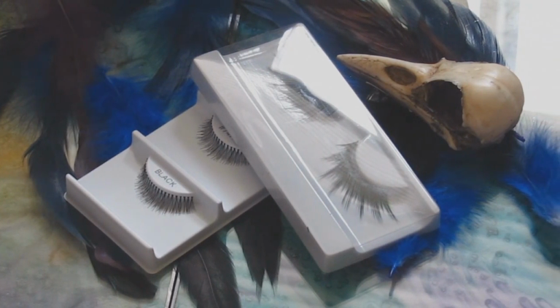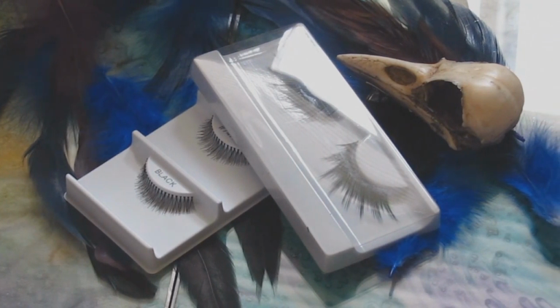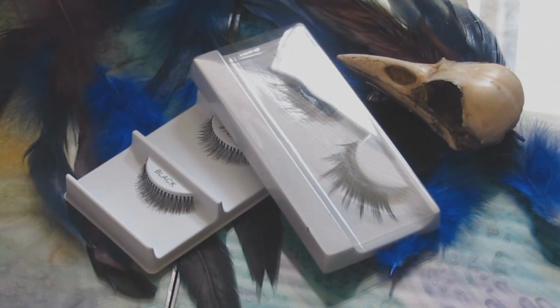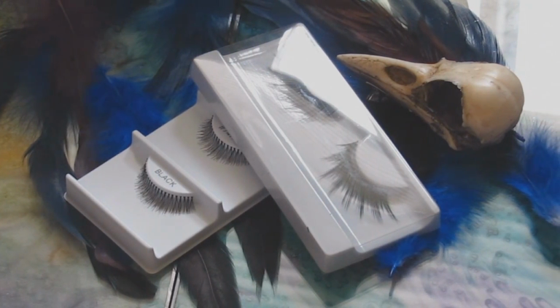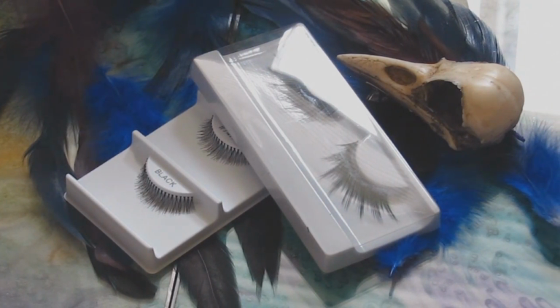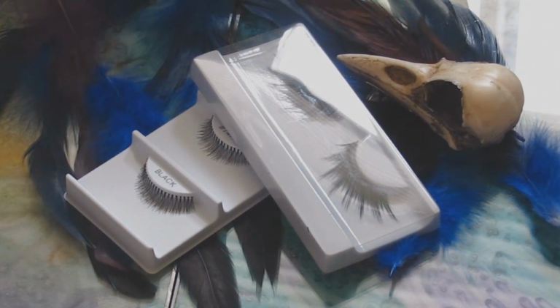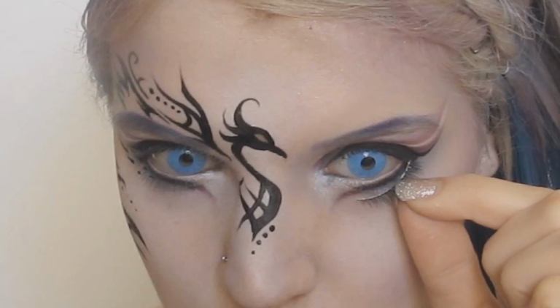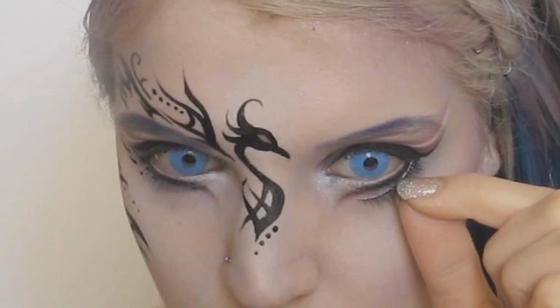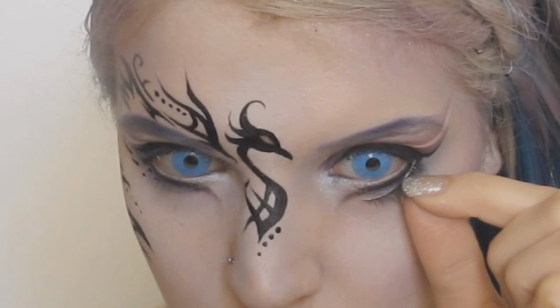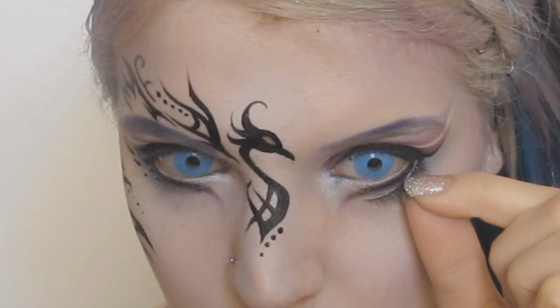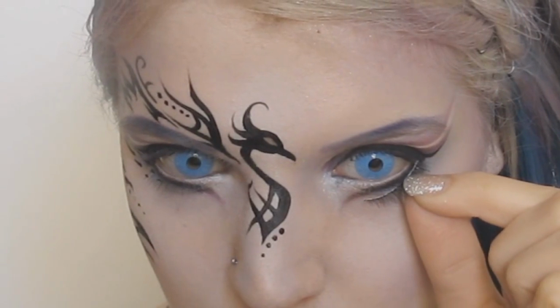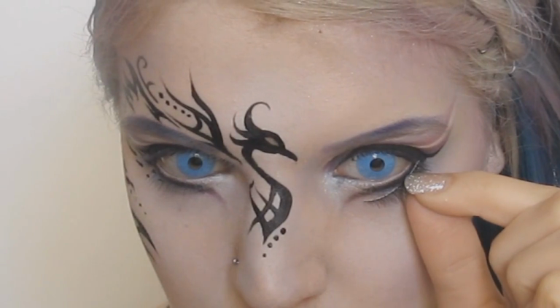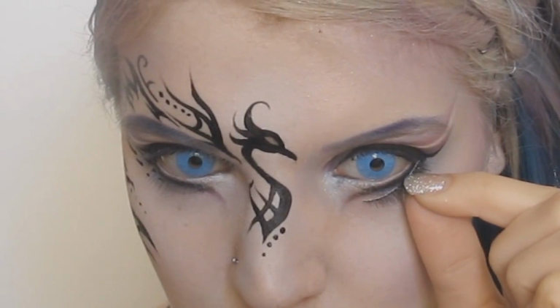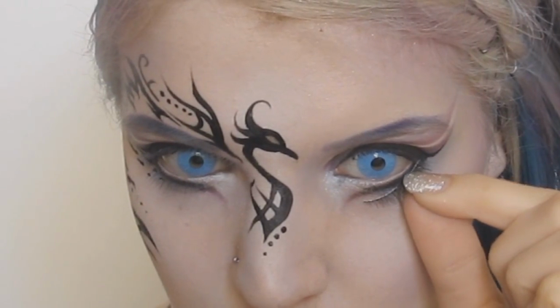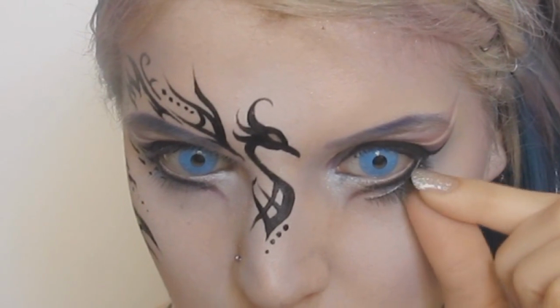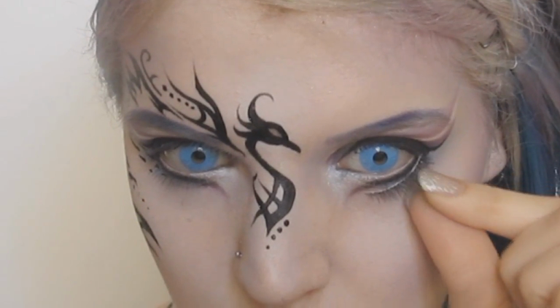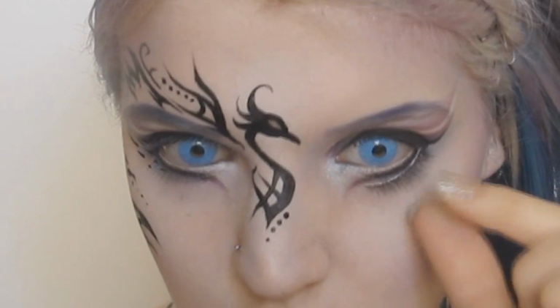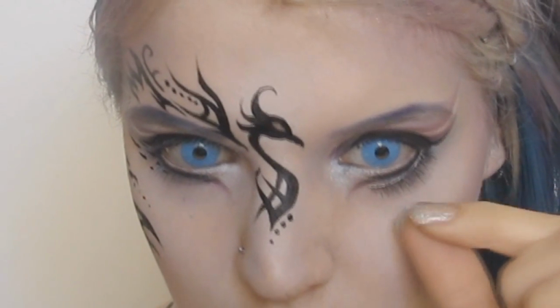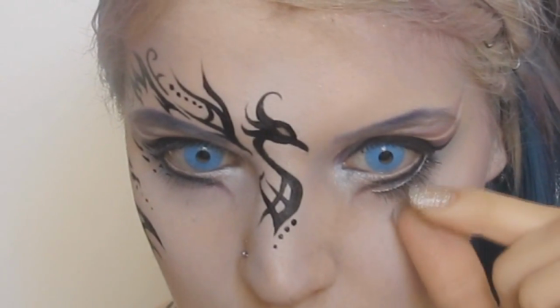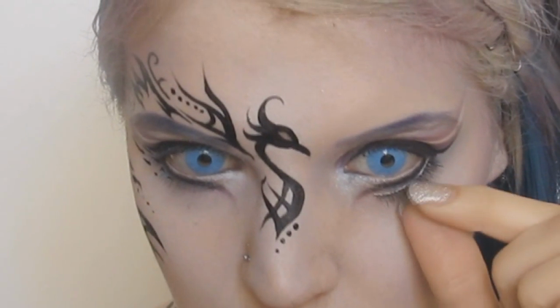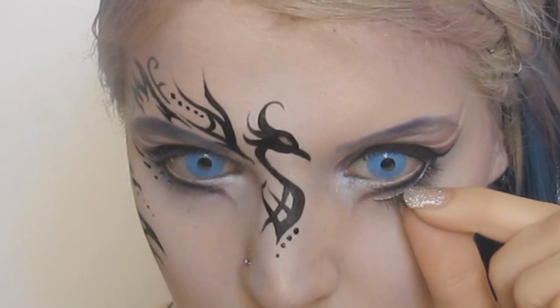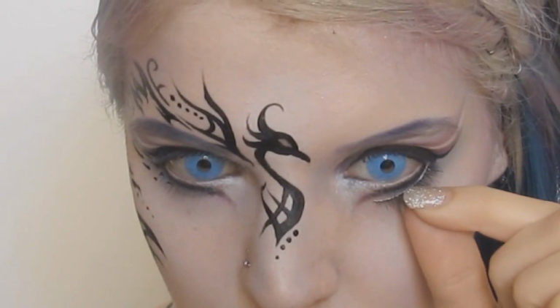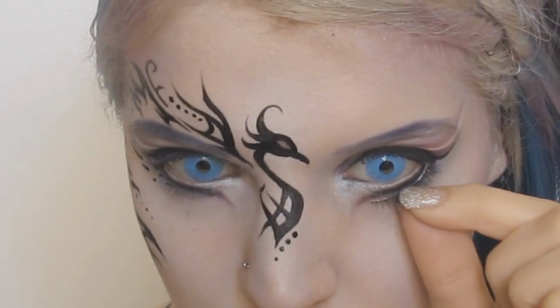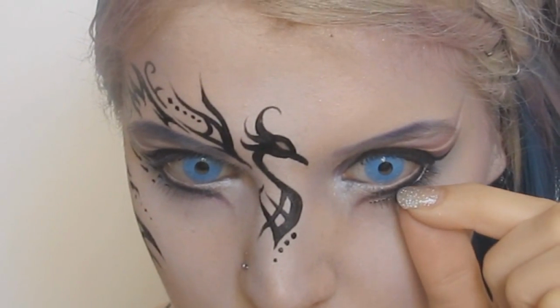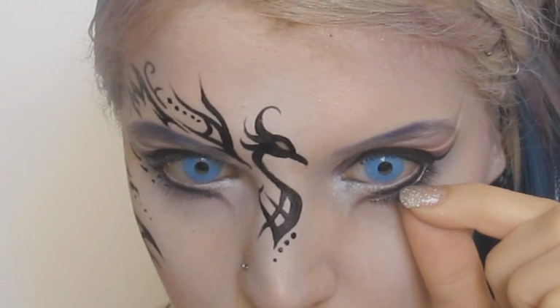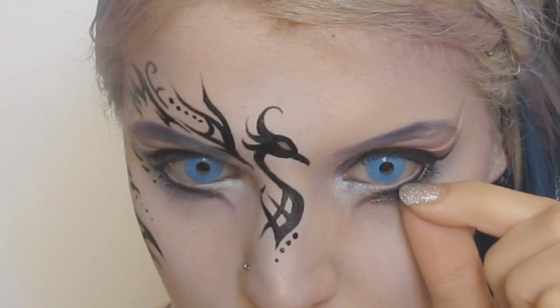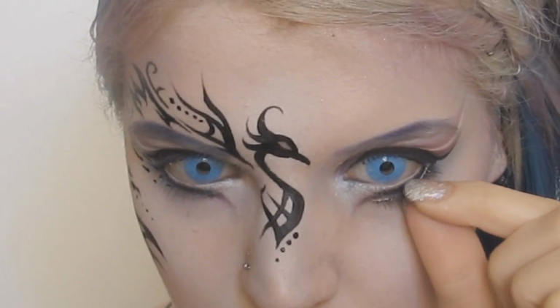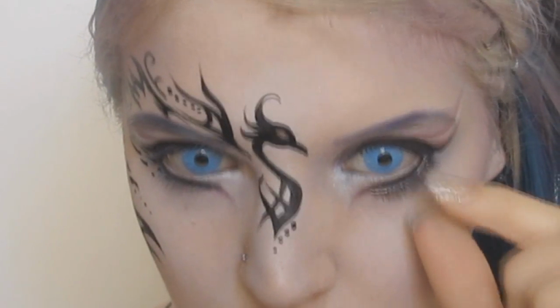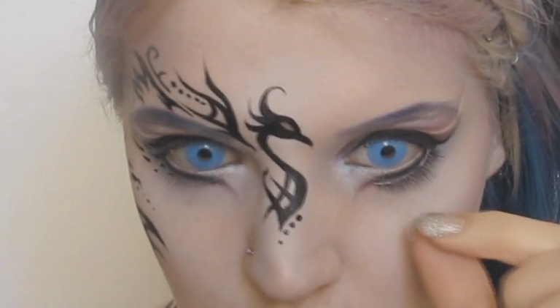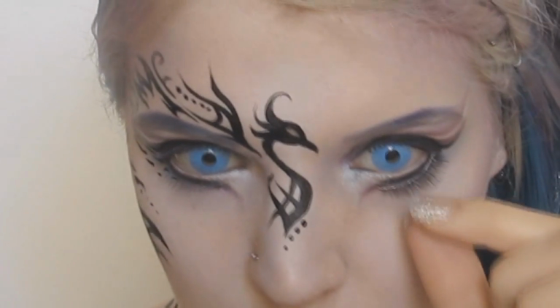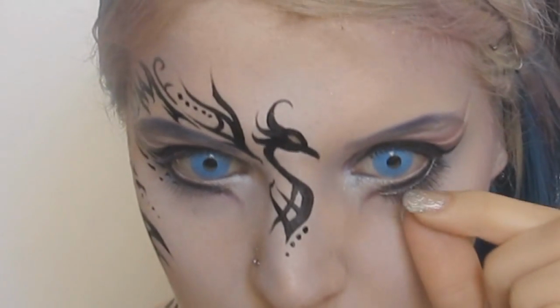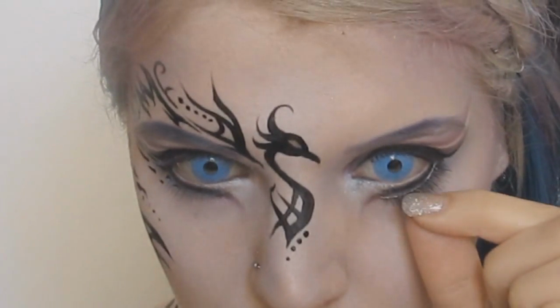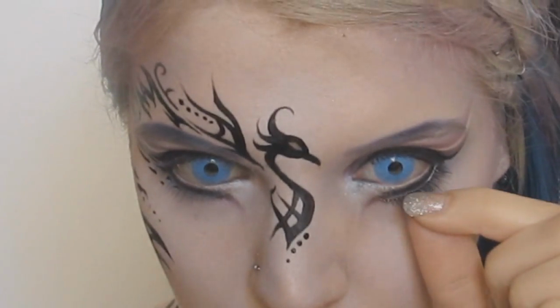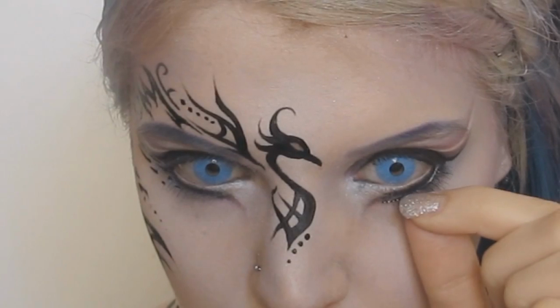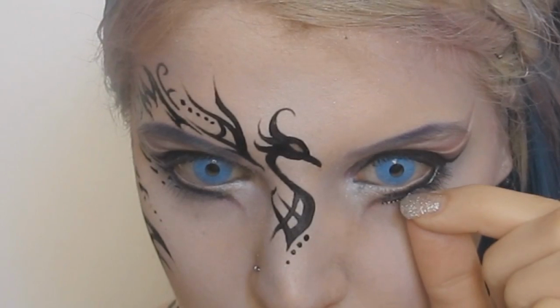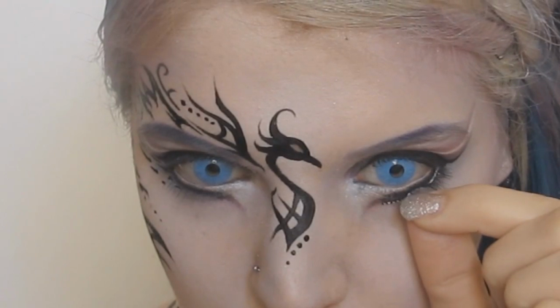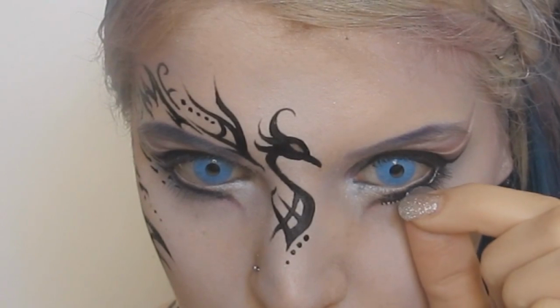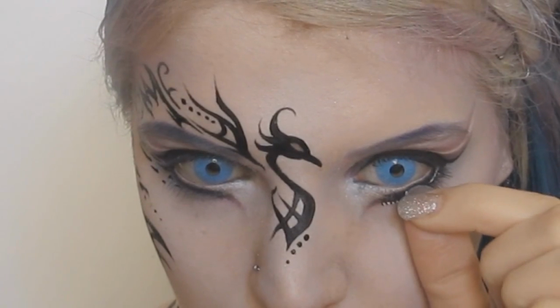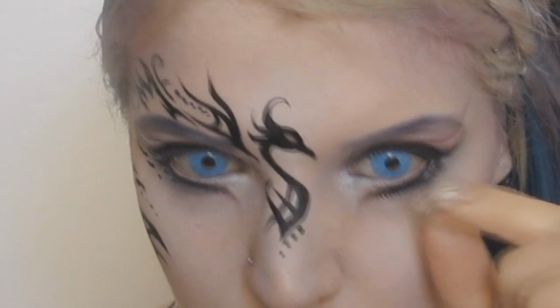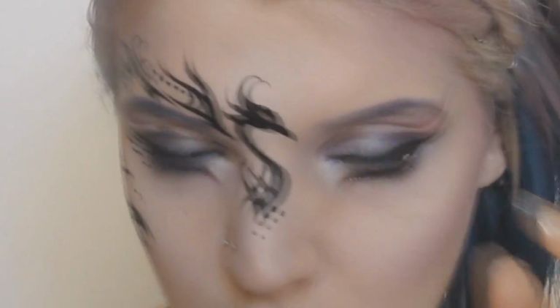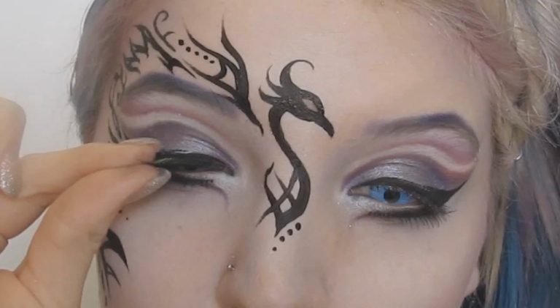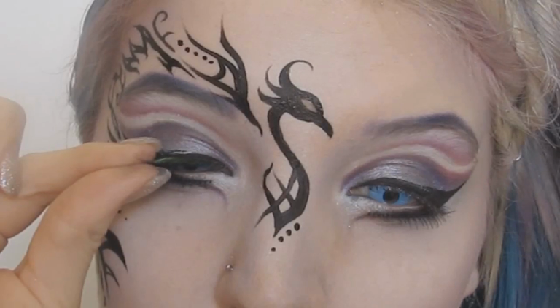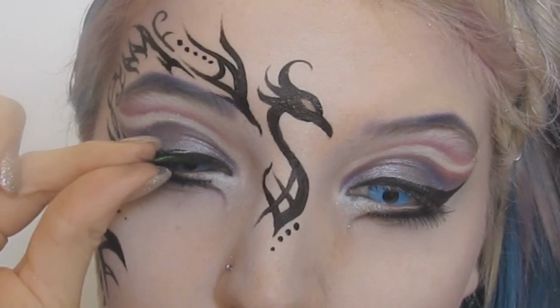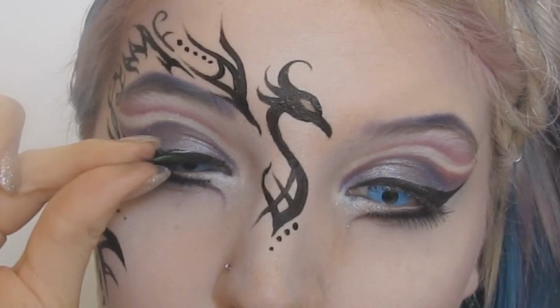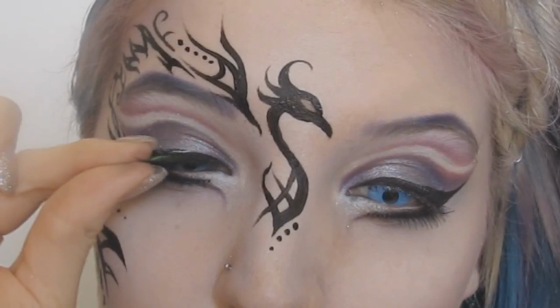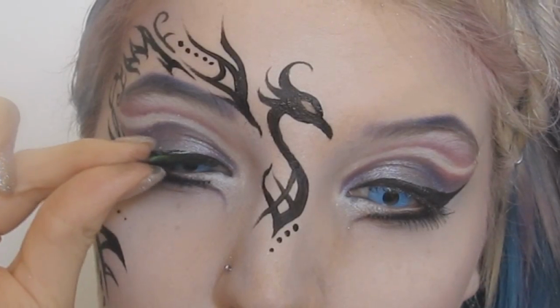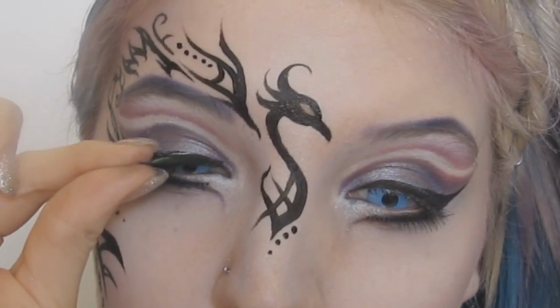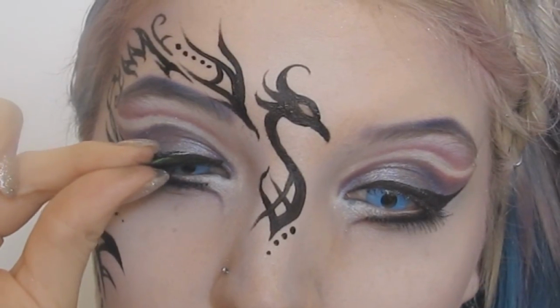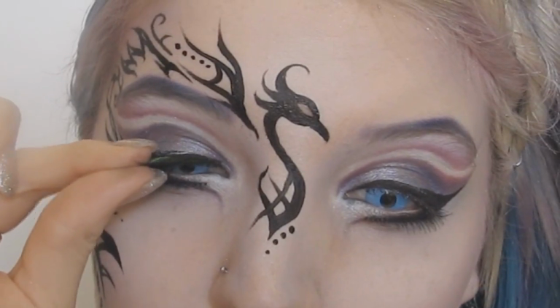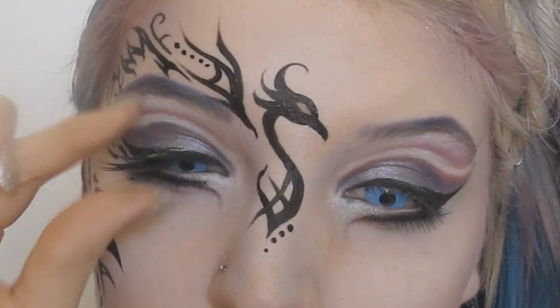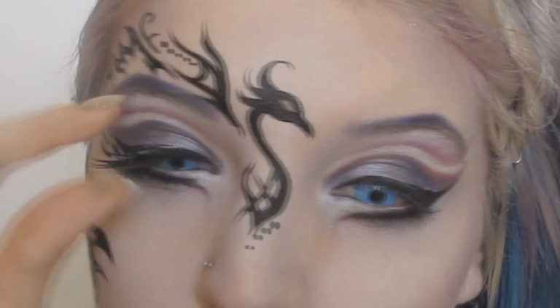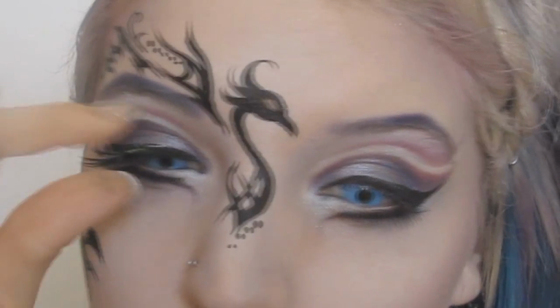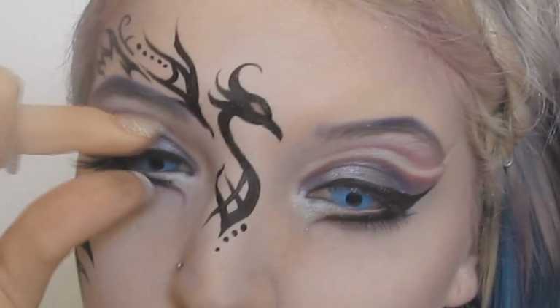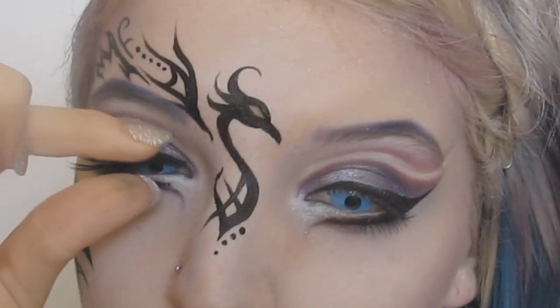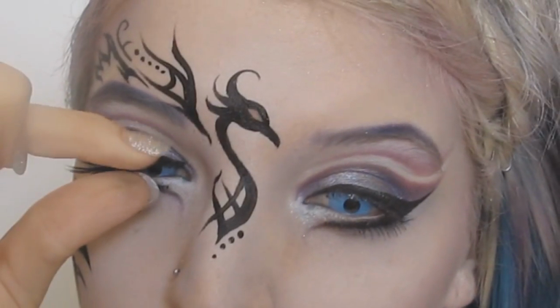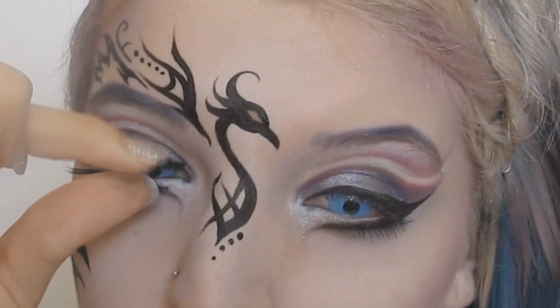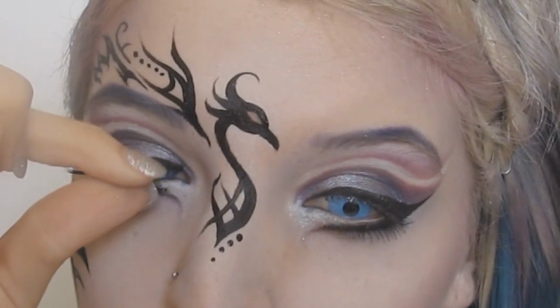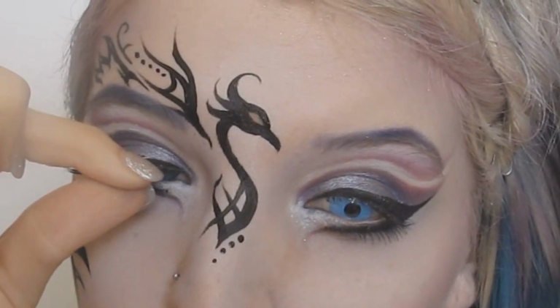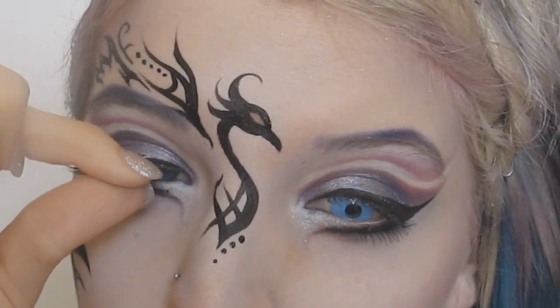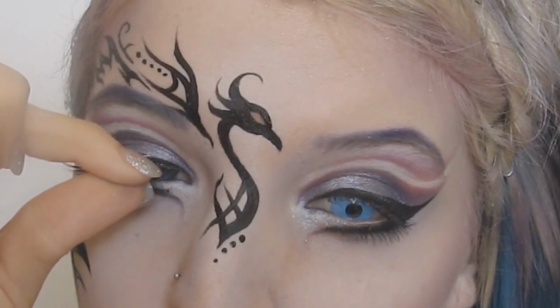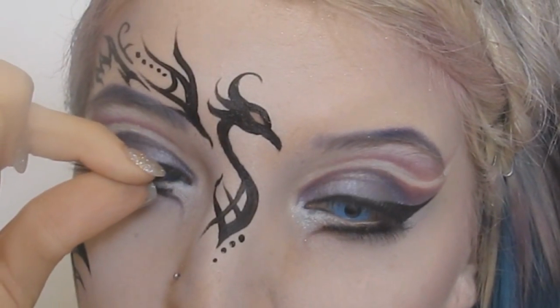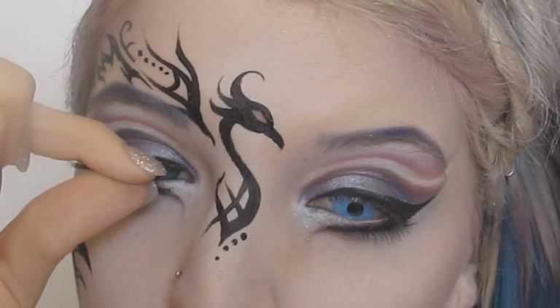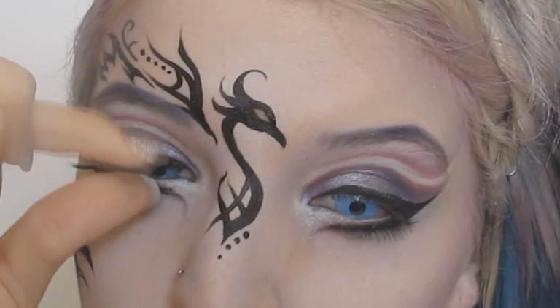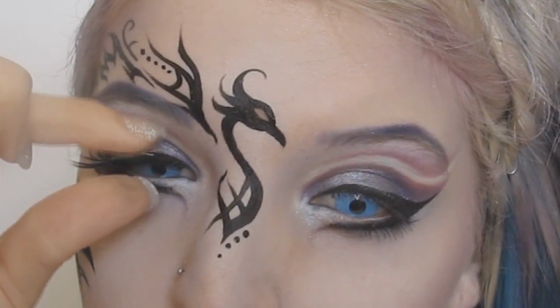I put in a pair of blue contact lenses, then added some top and bottom lashes, being sure to angle the bottom ones slightly so they followed the line I had created.